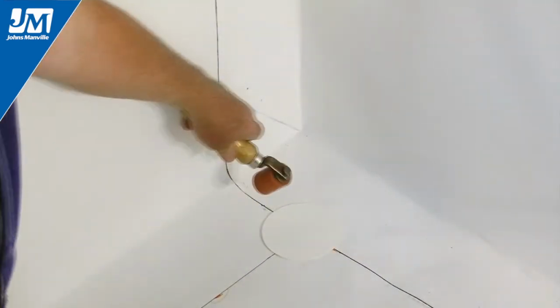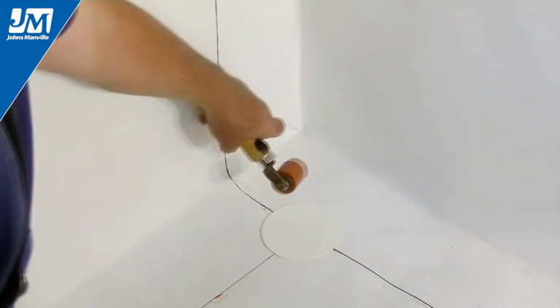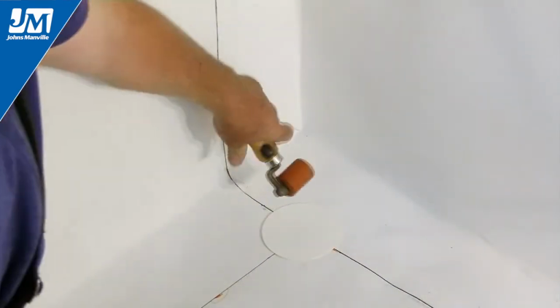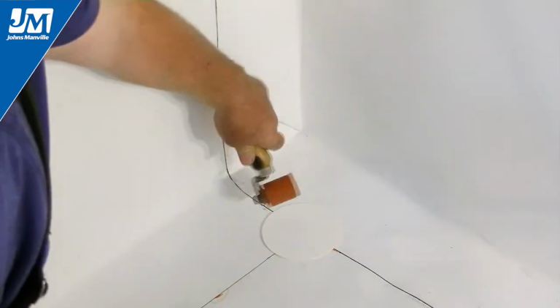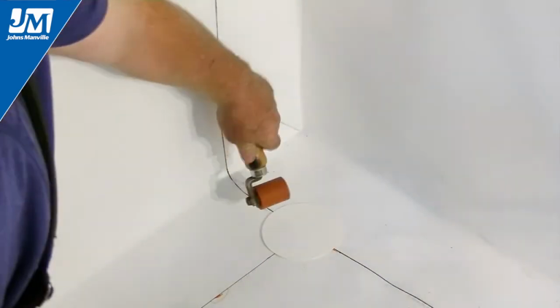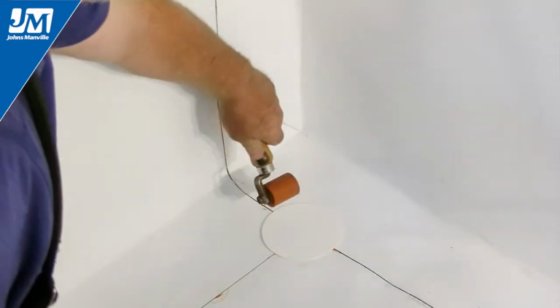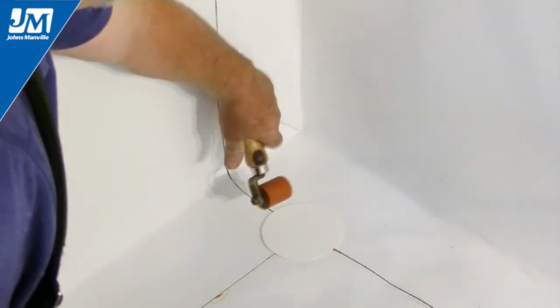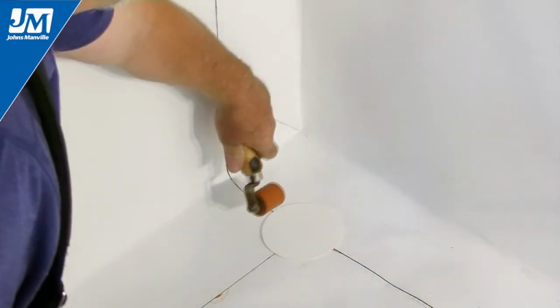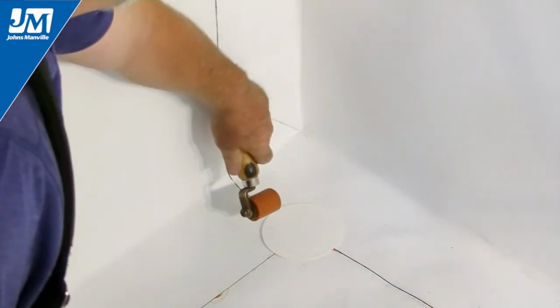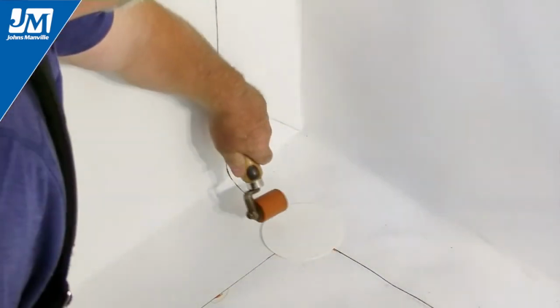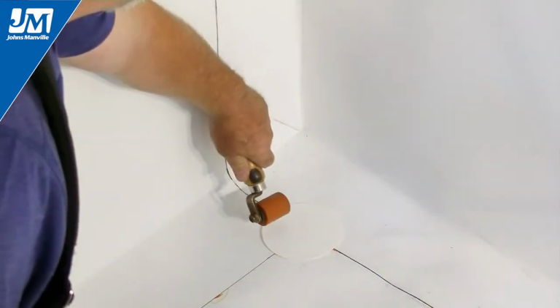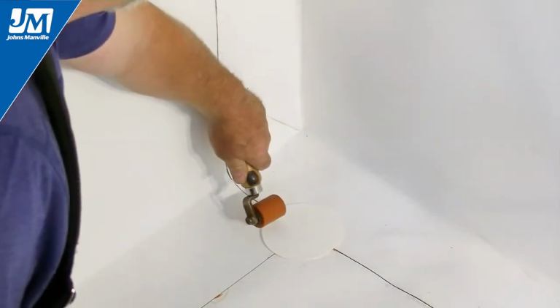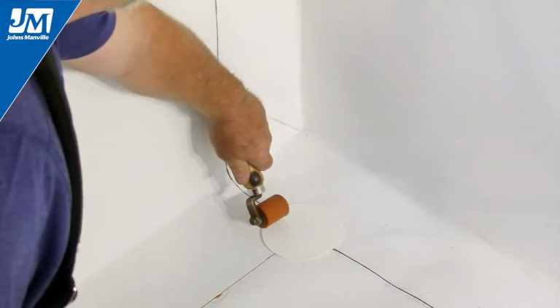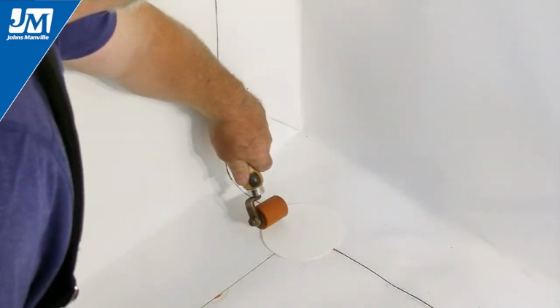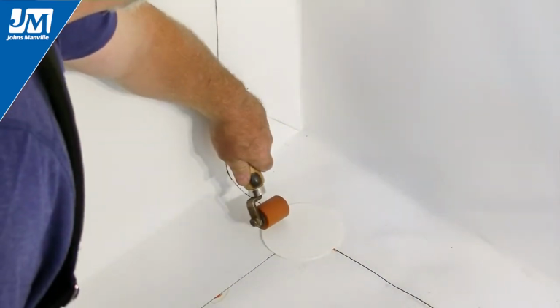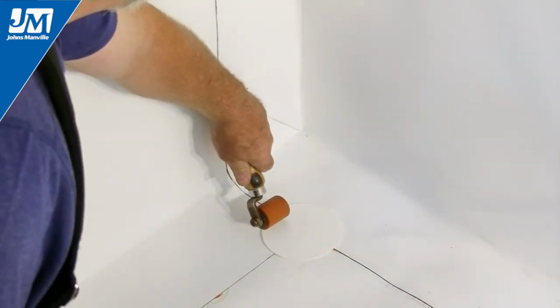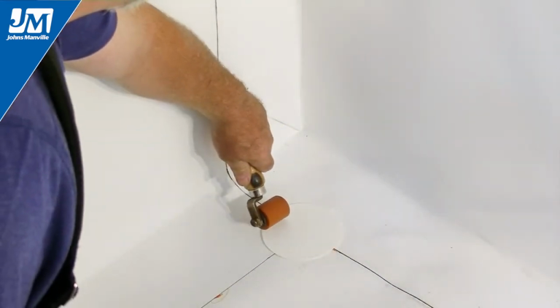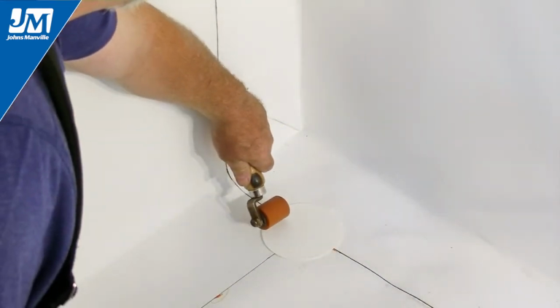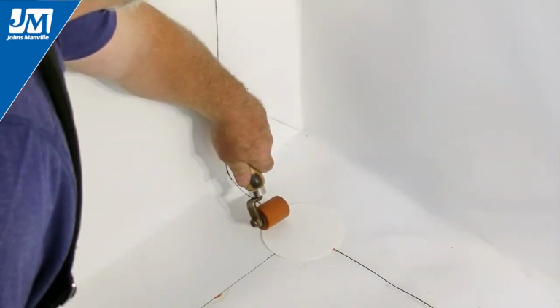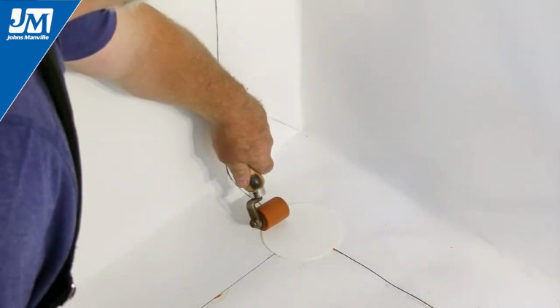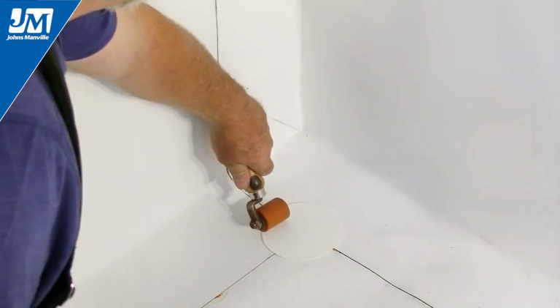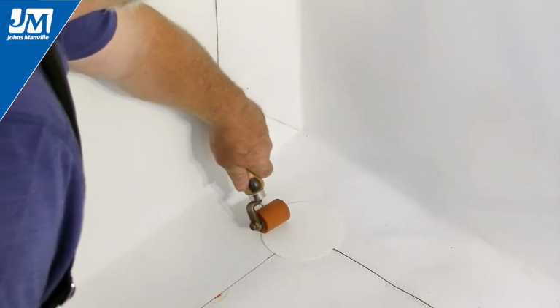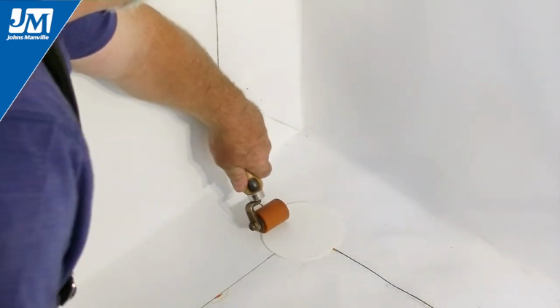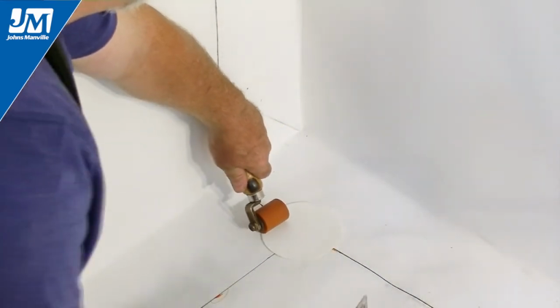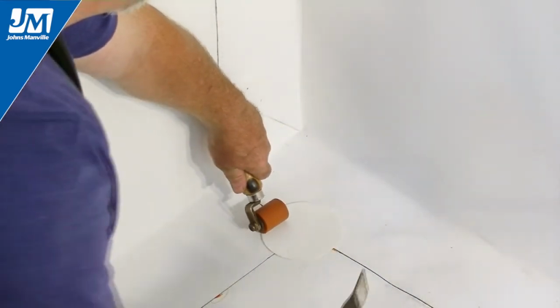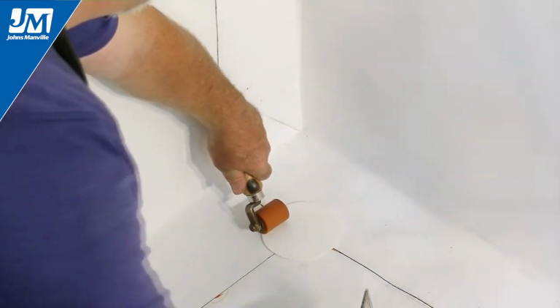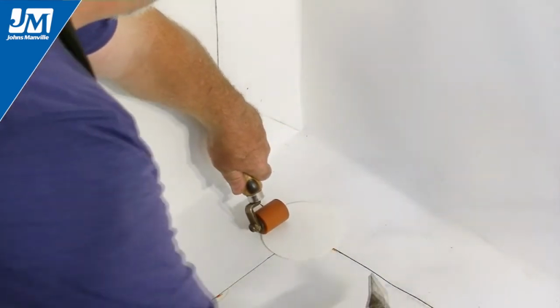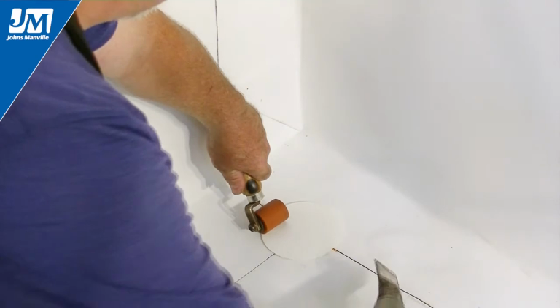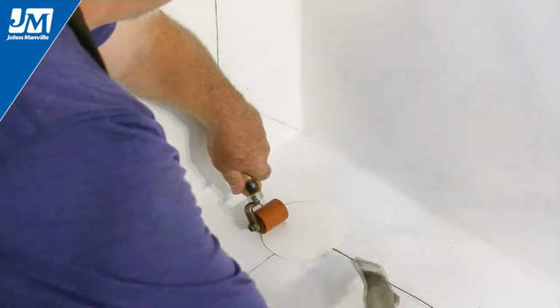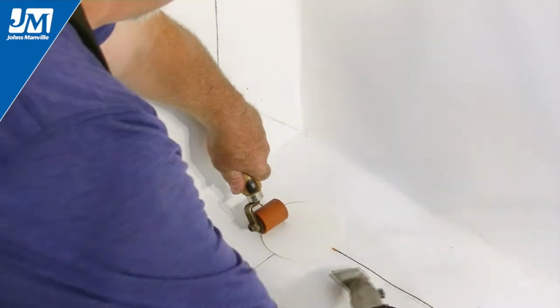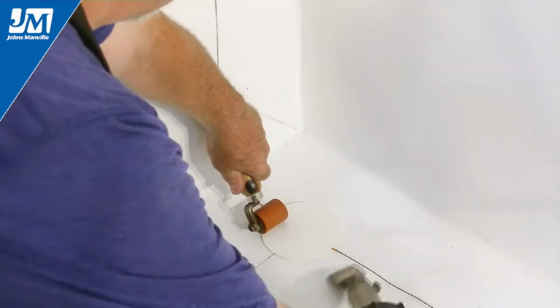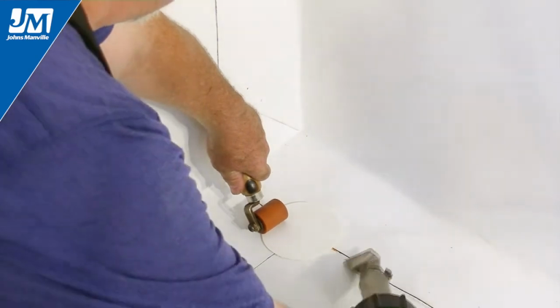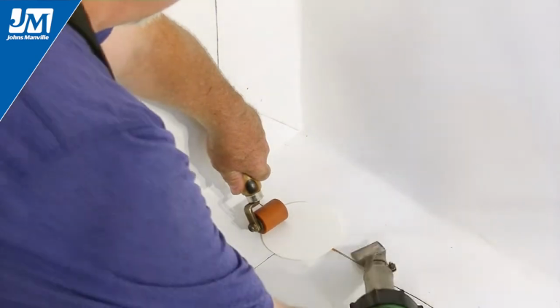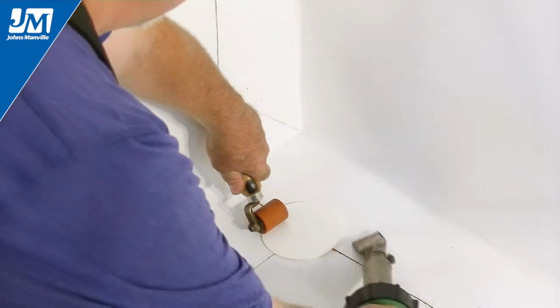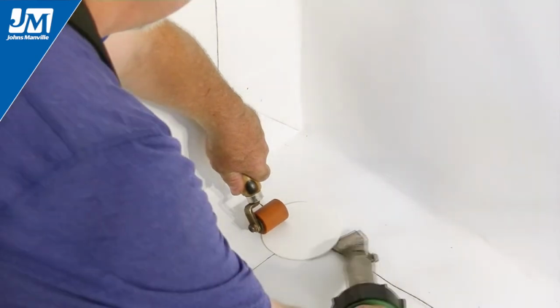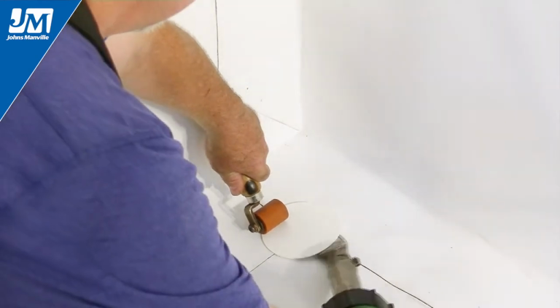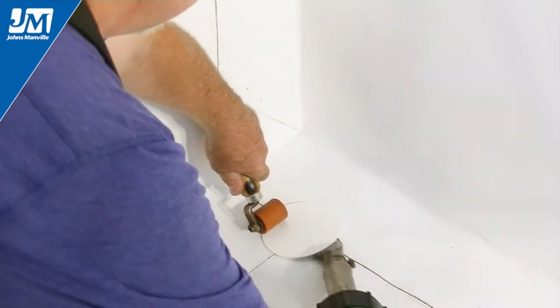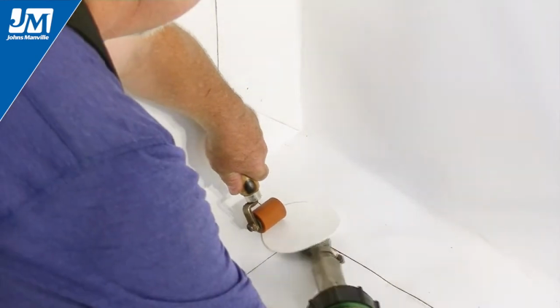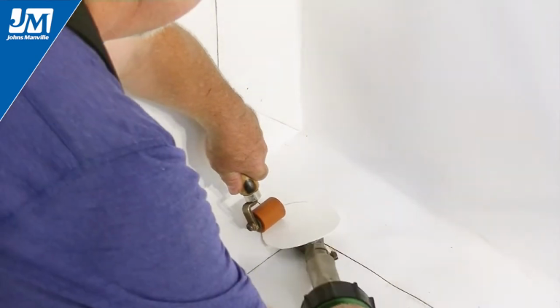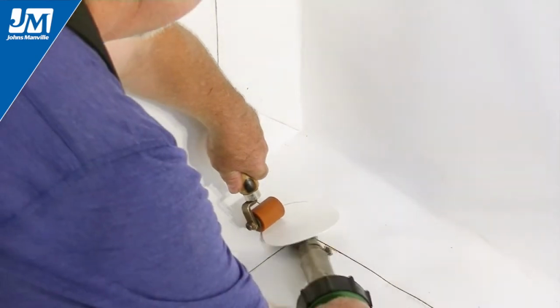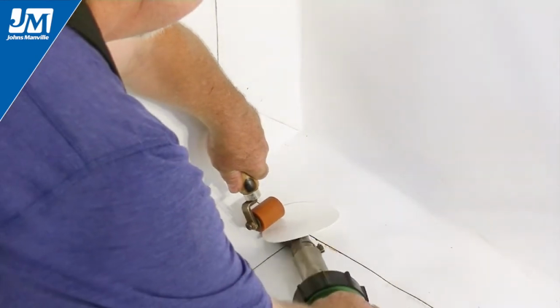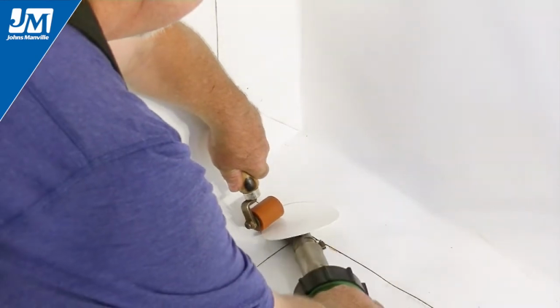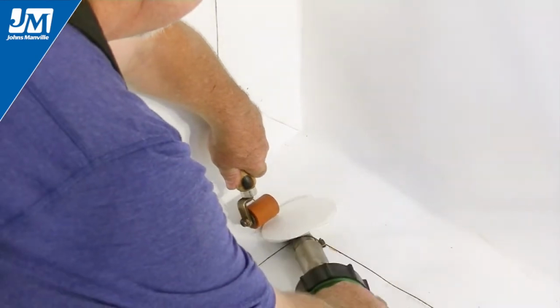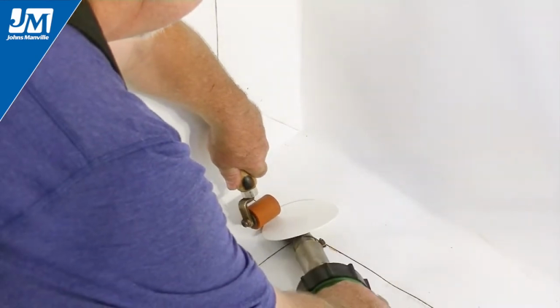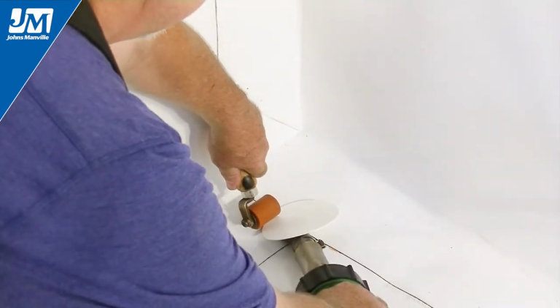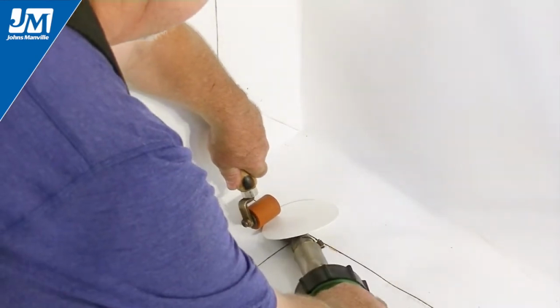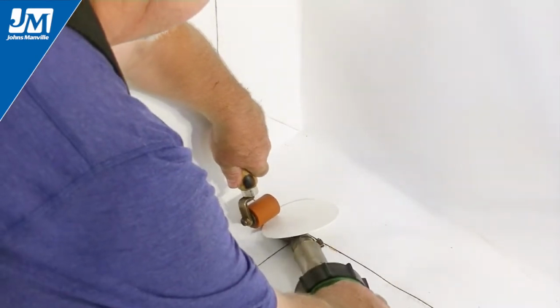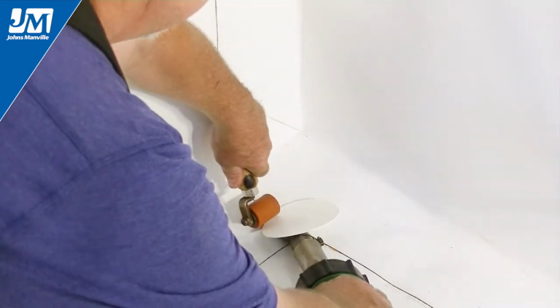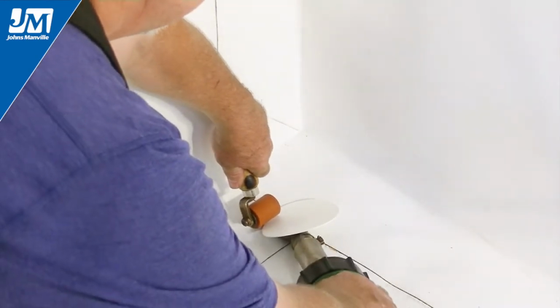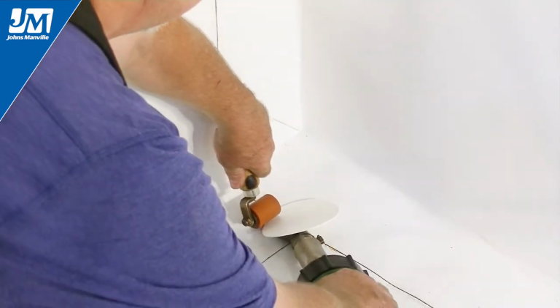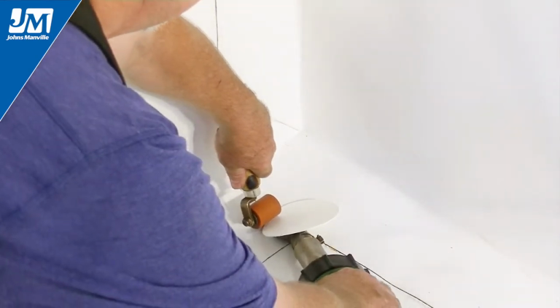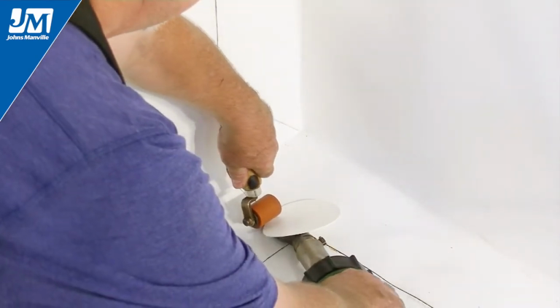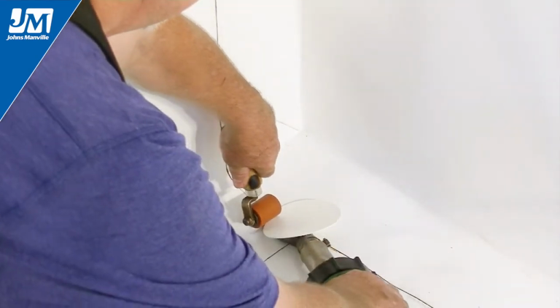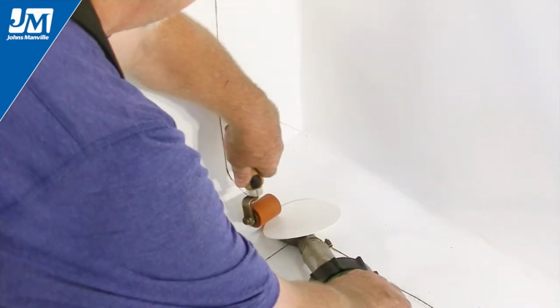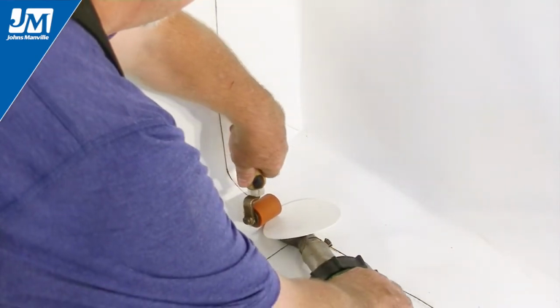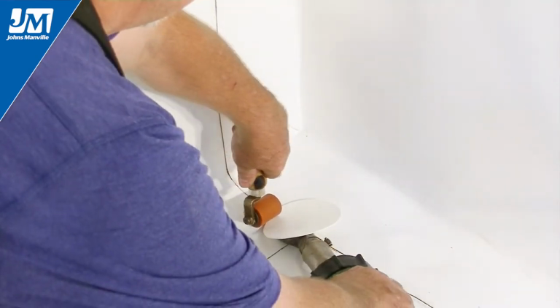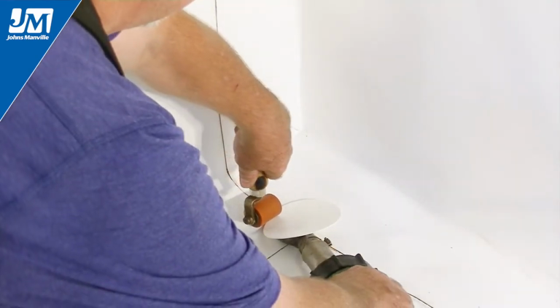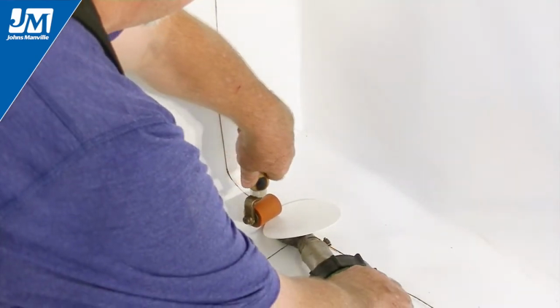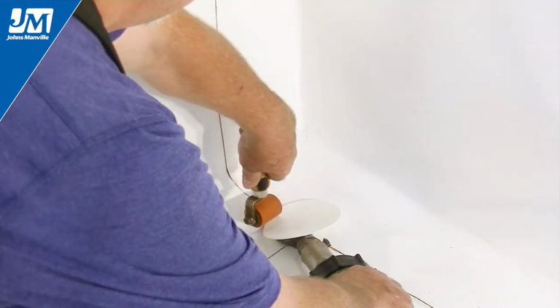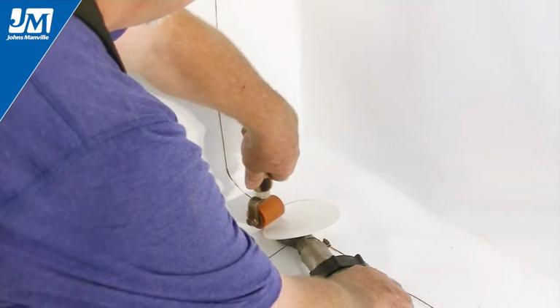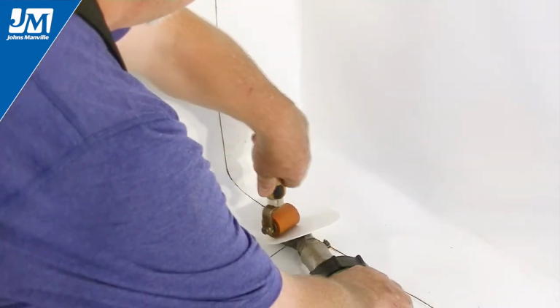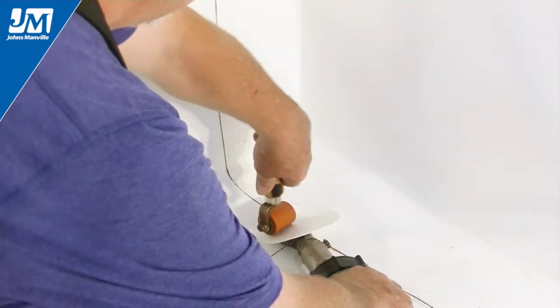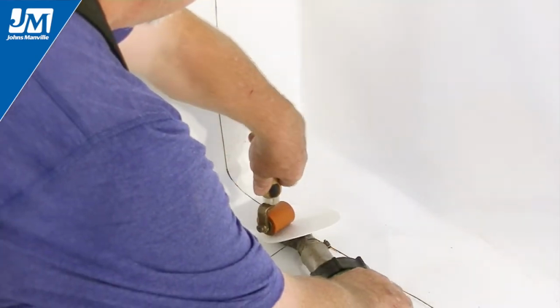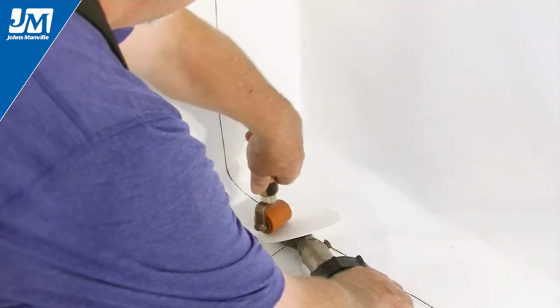Inspect your welds by probing. Make any needed repairs and cut edge seal as needed to complete this detail.